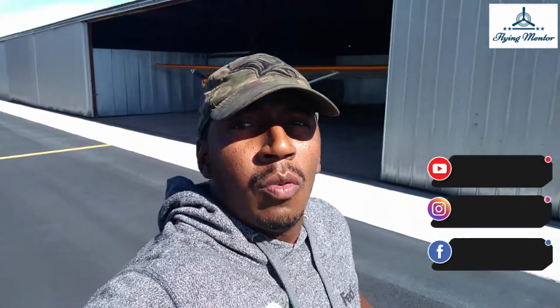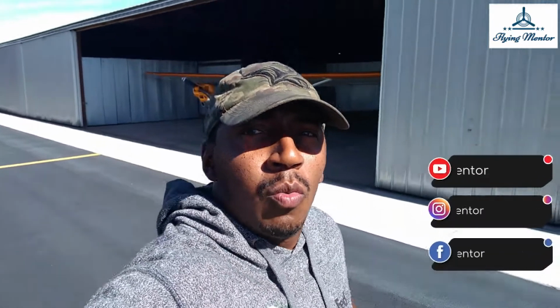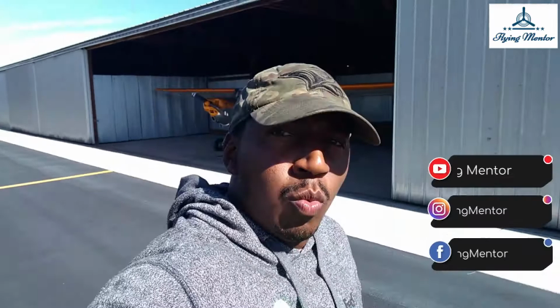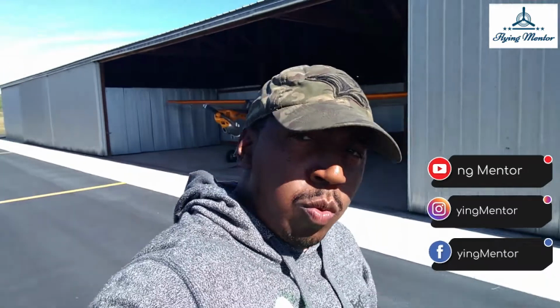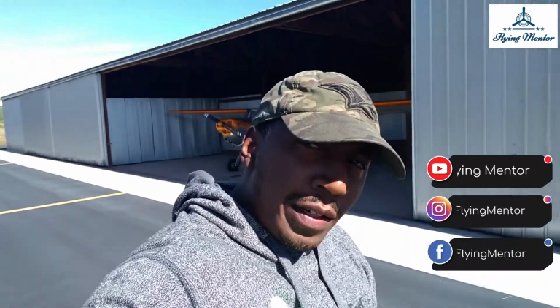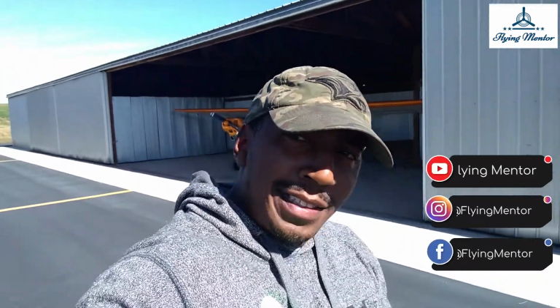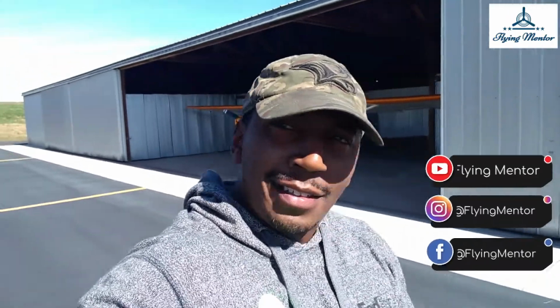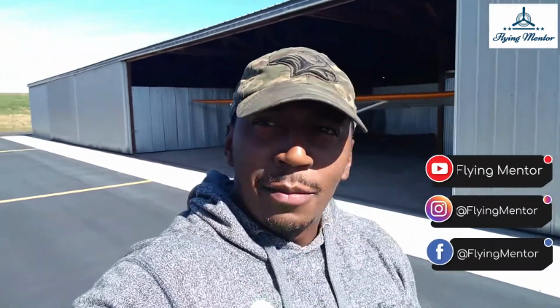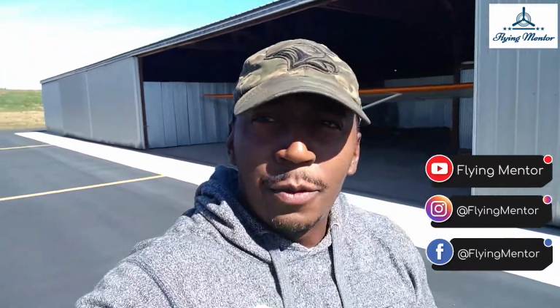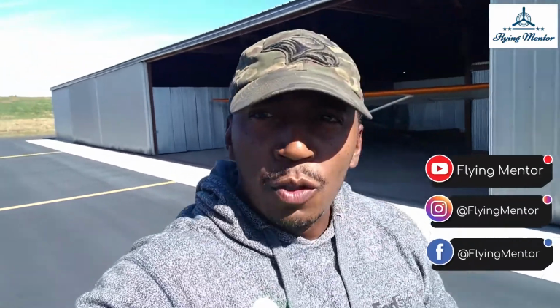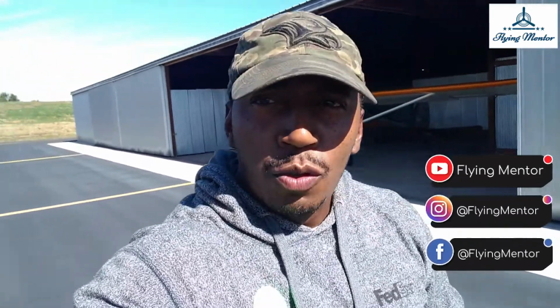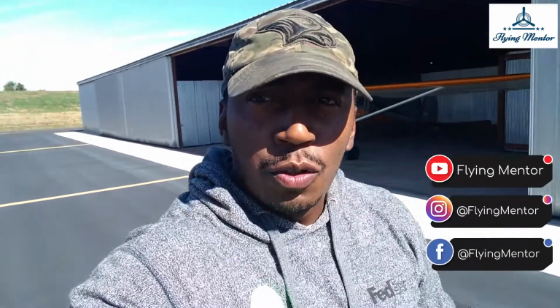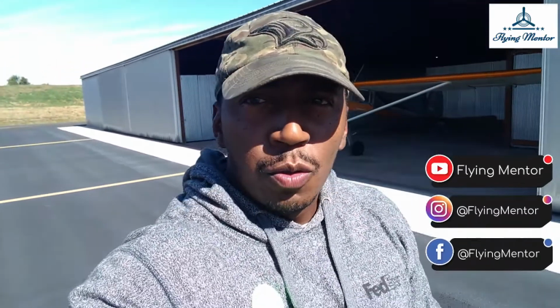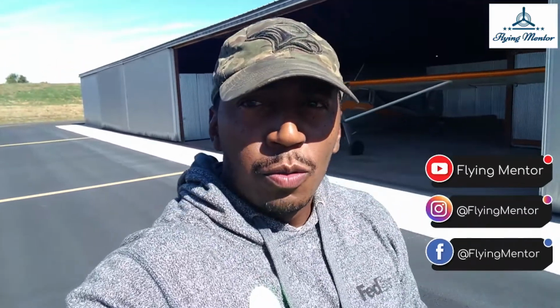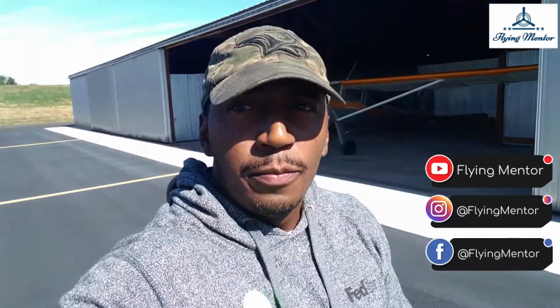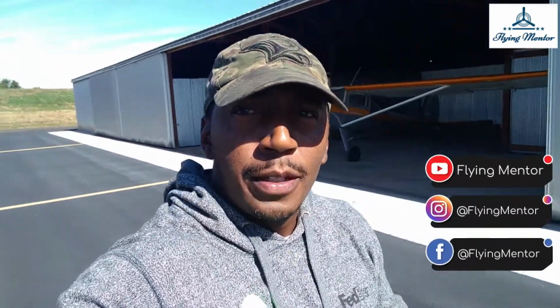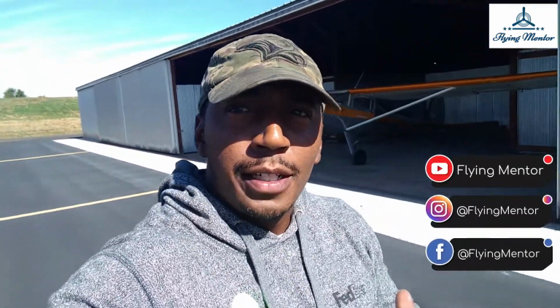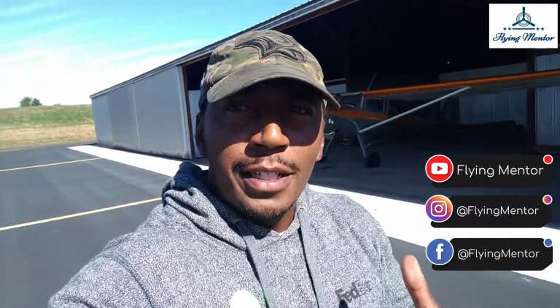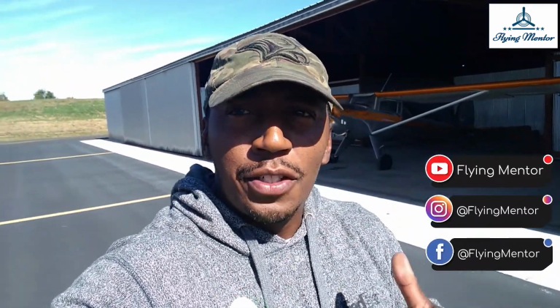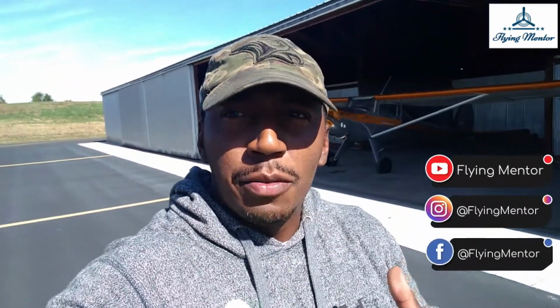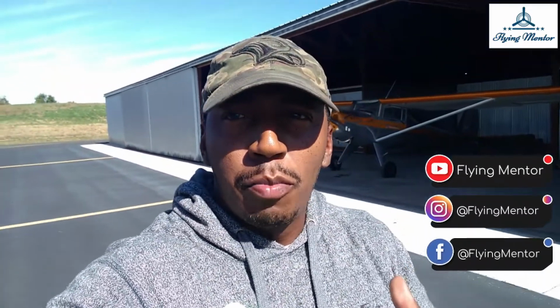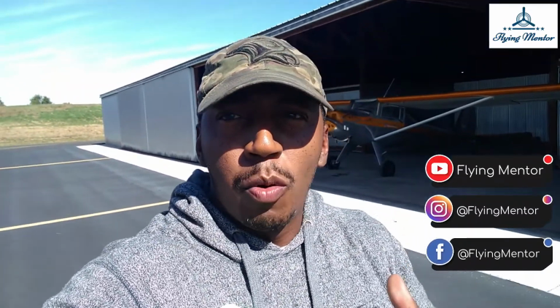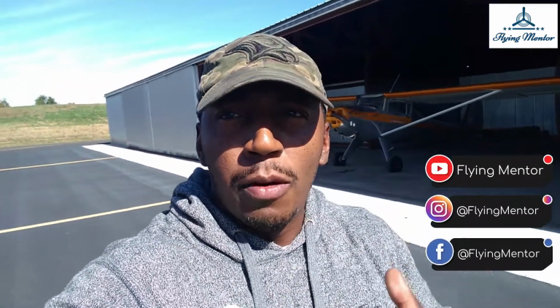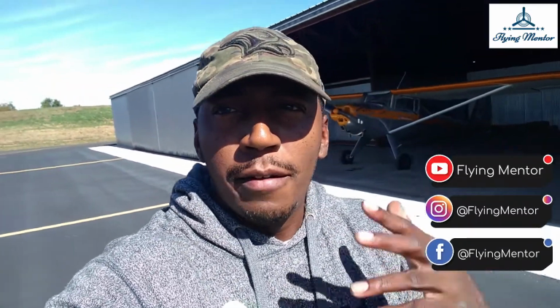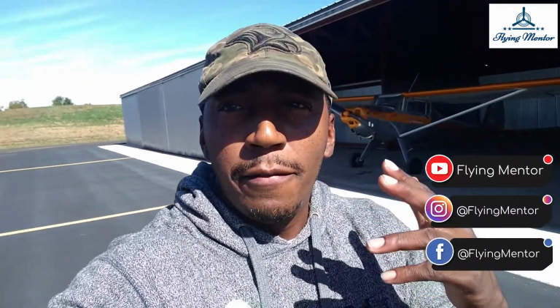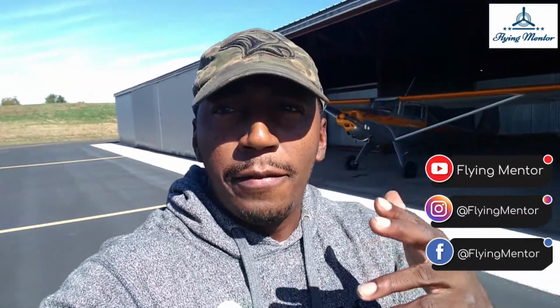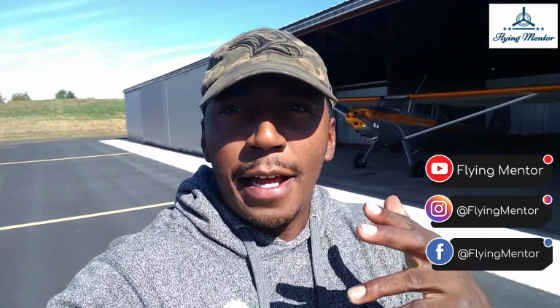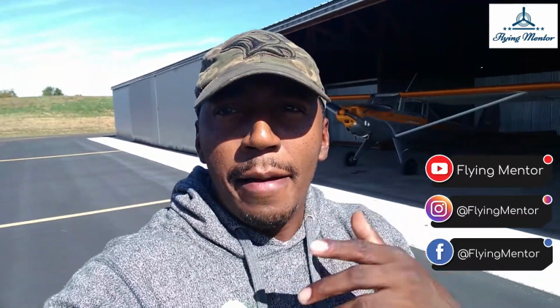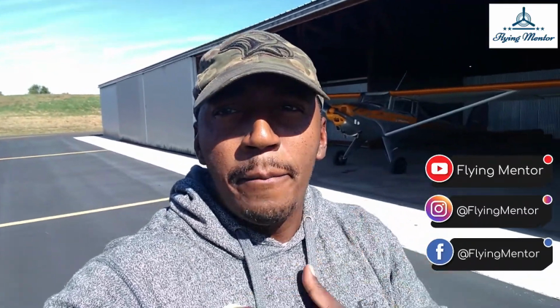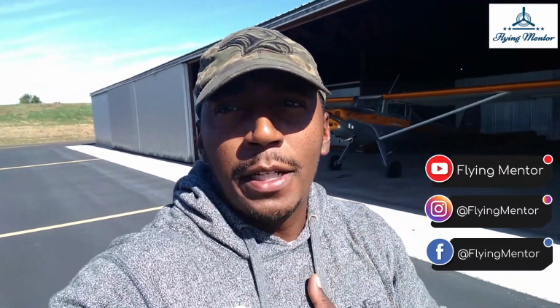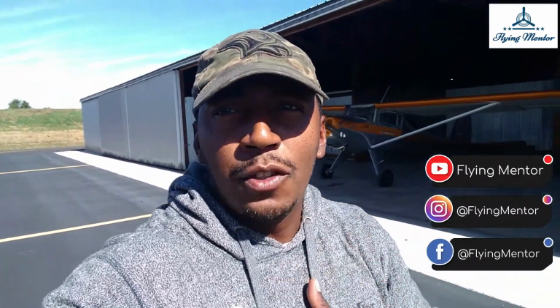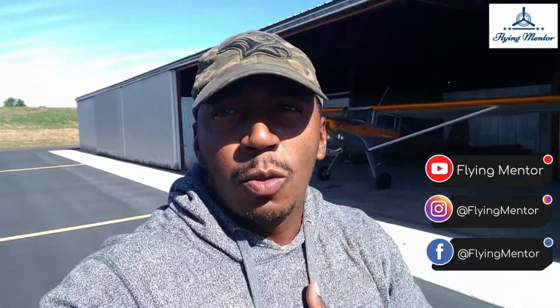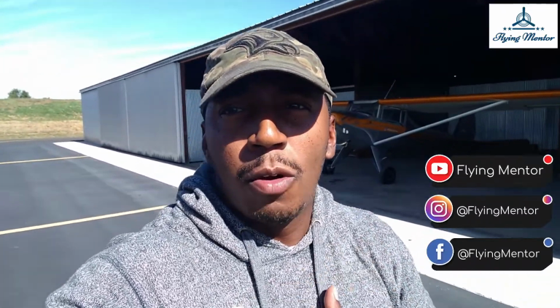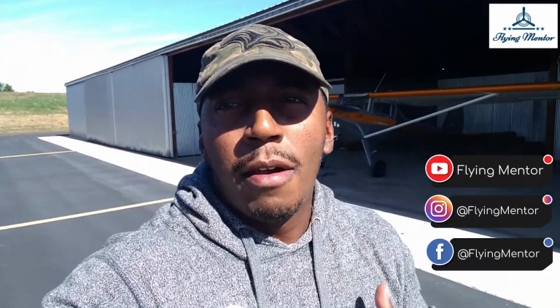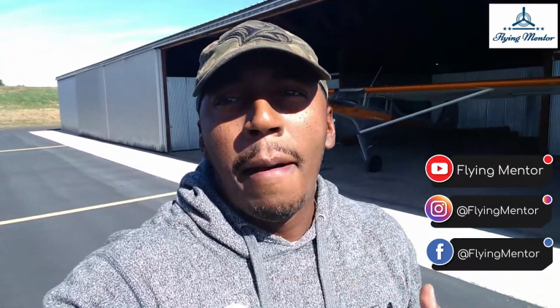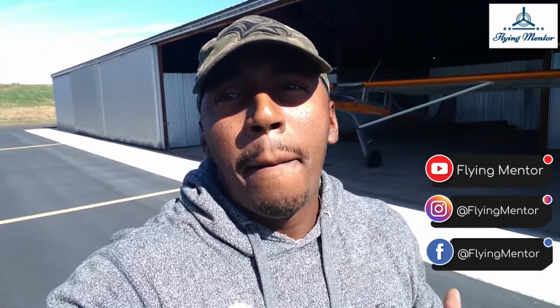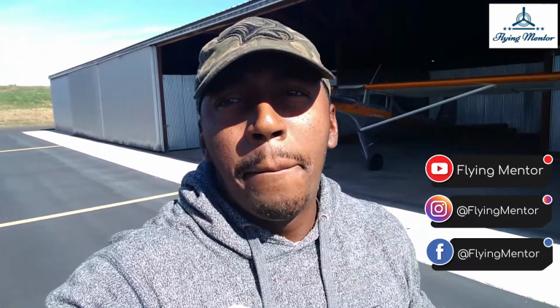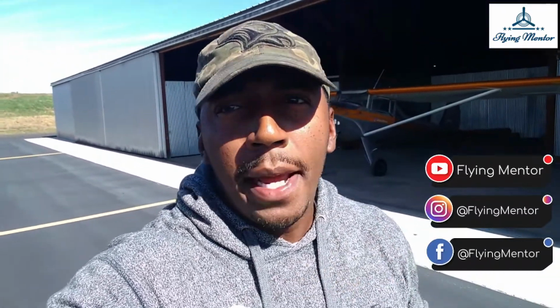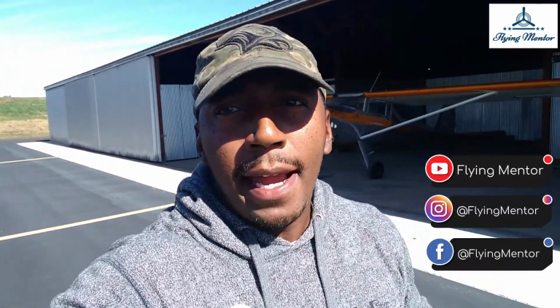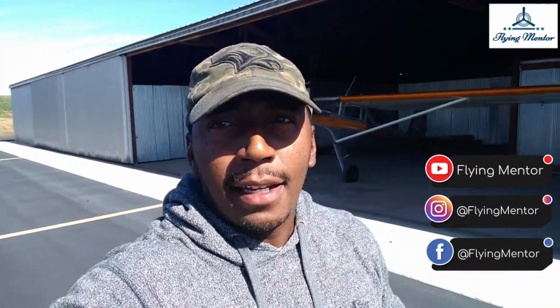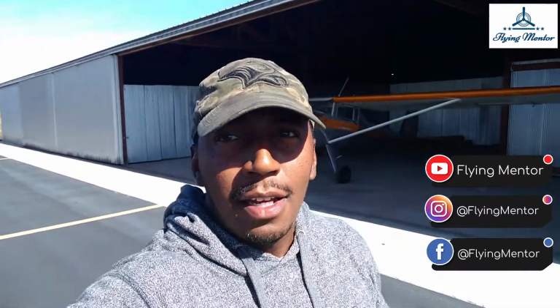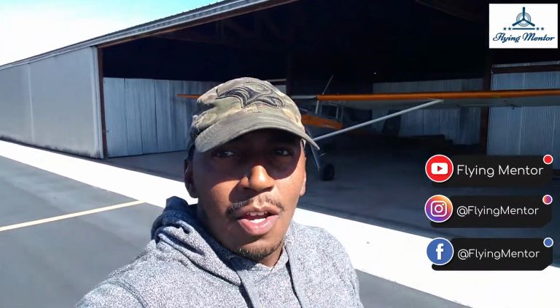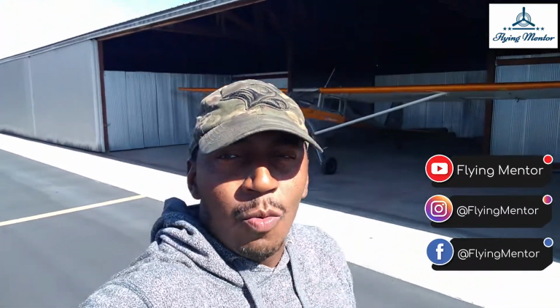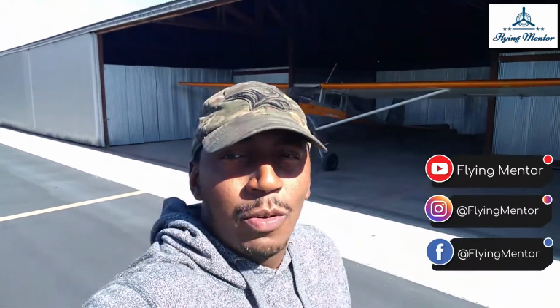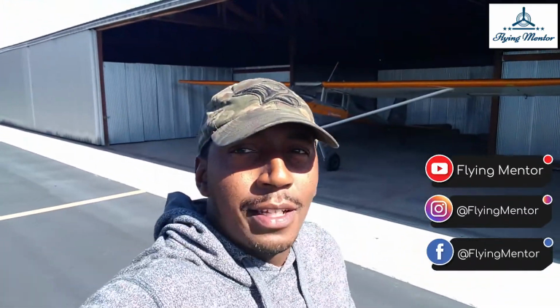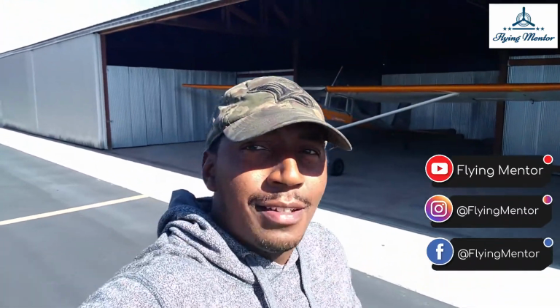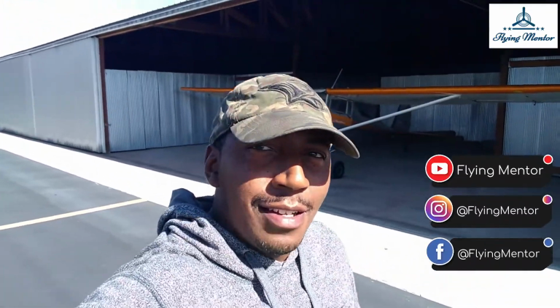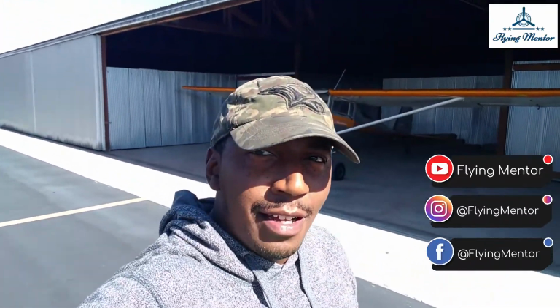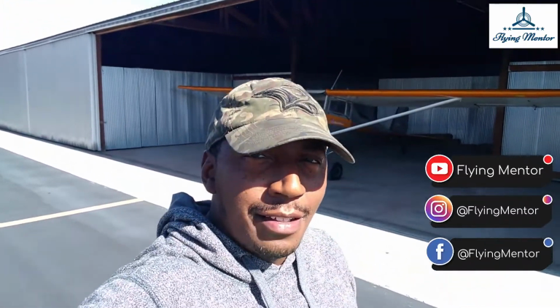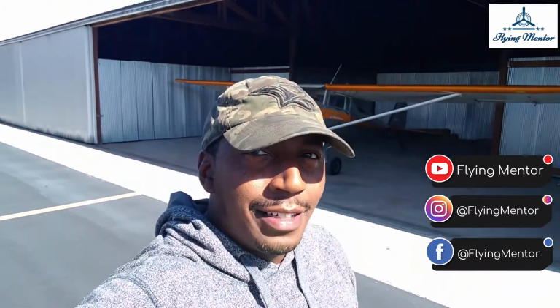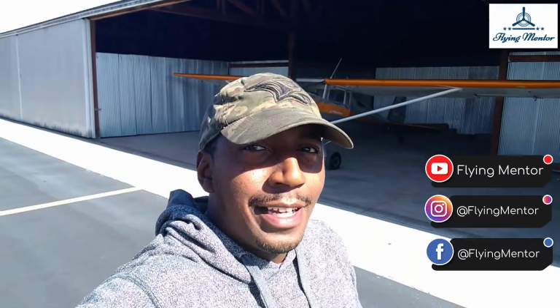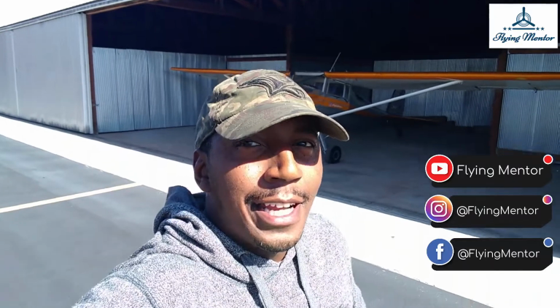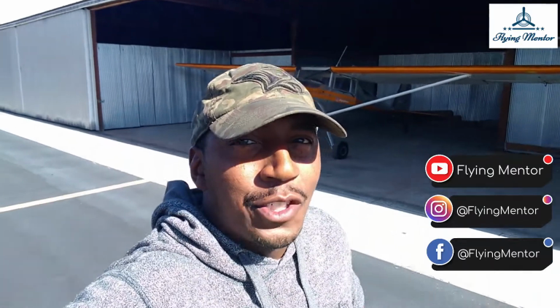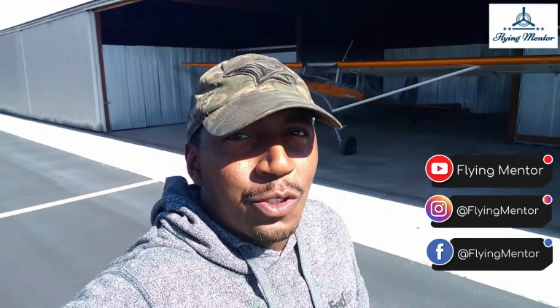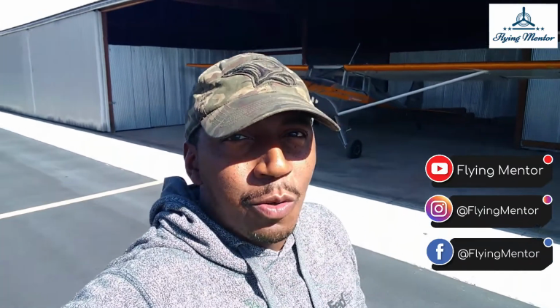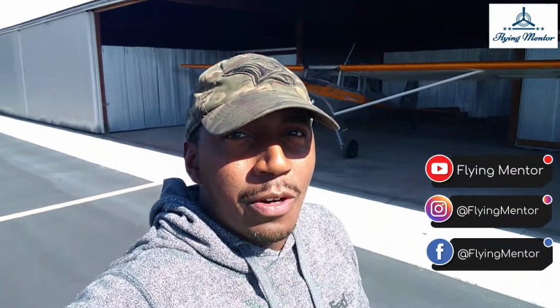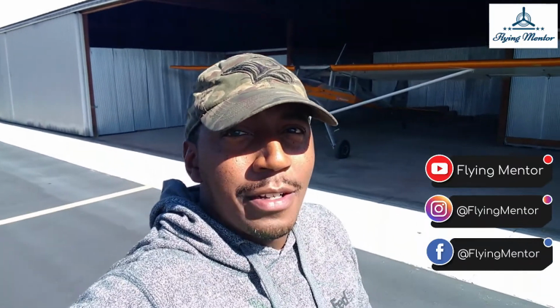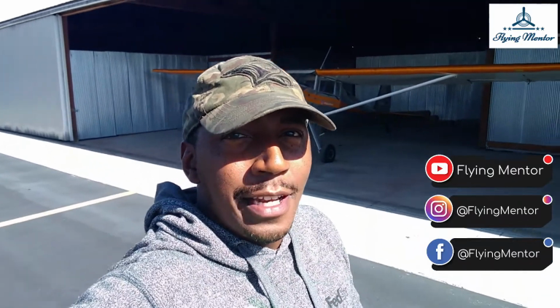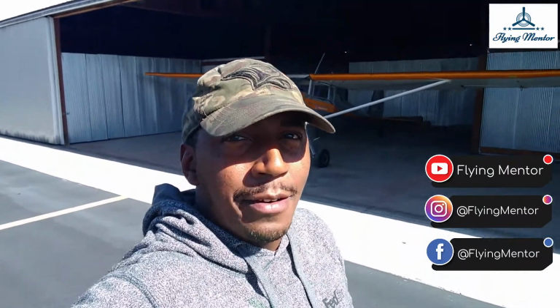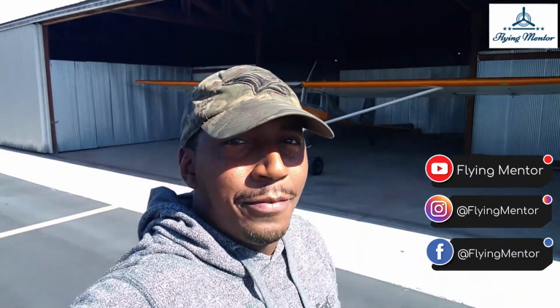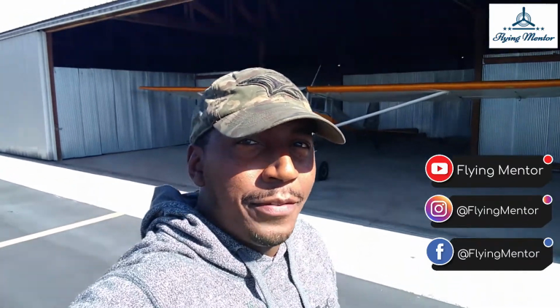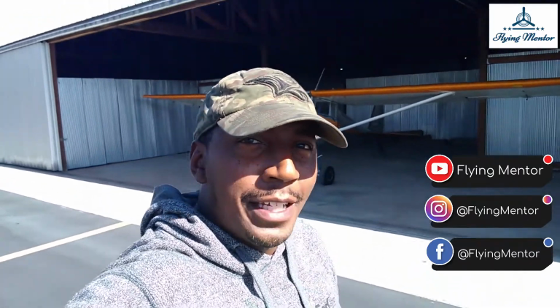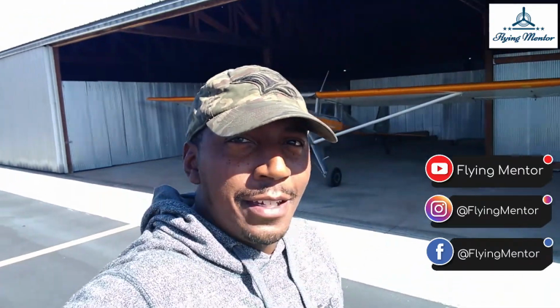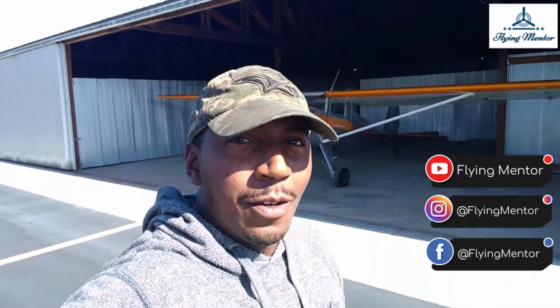What's up YouTube? It's your boy FlyMentor back with another extraordinary video.